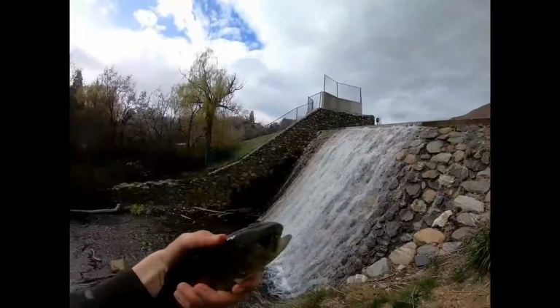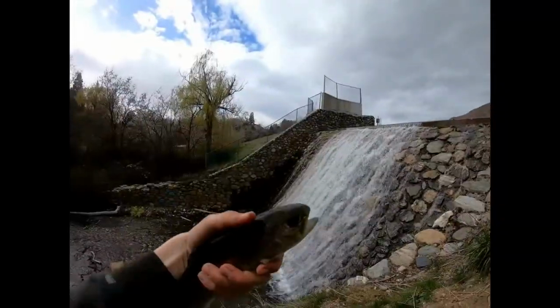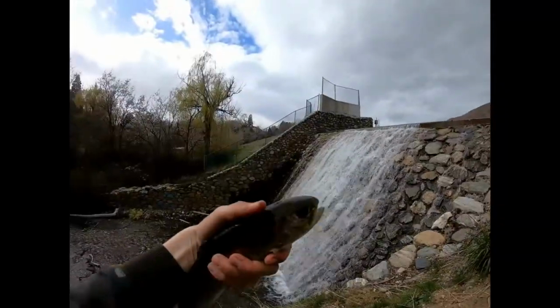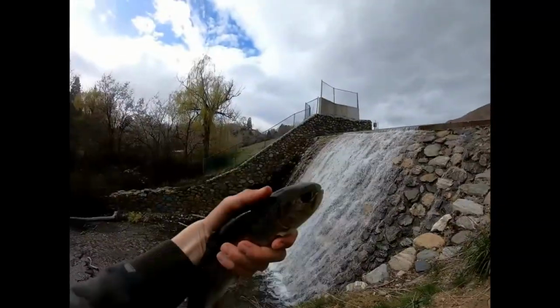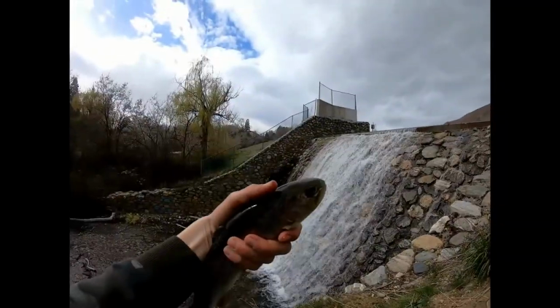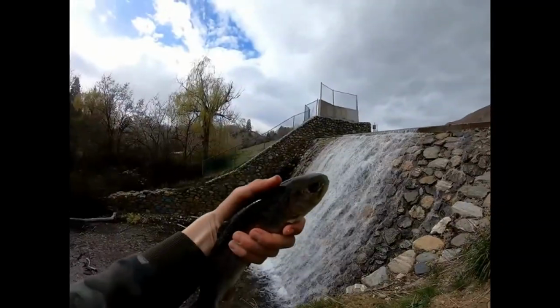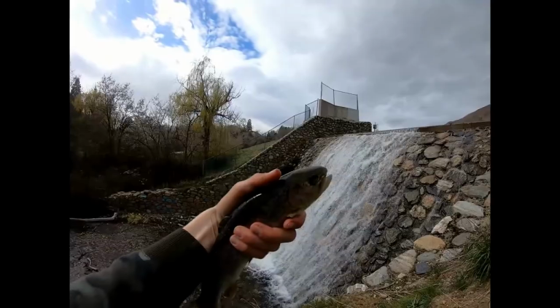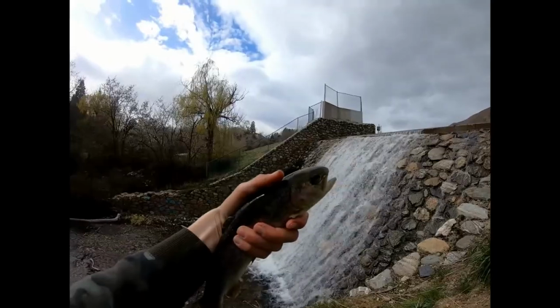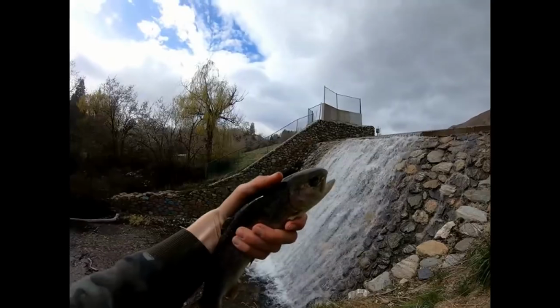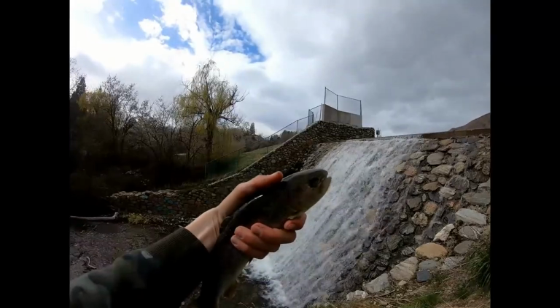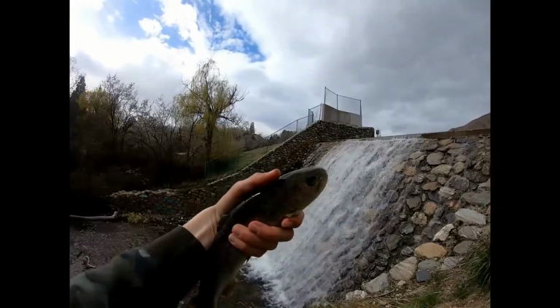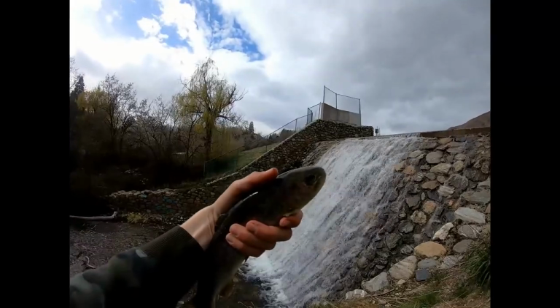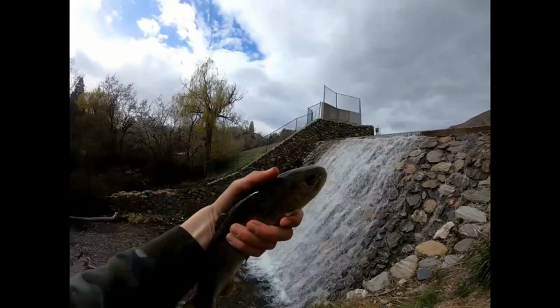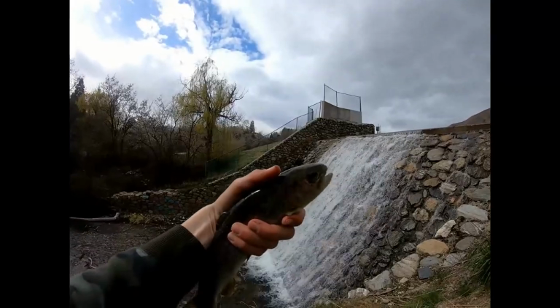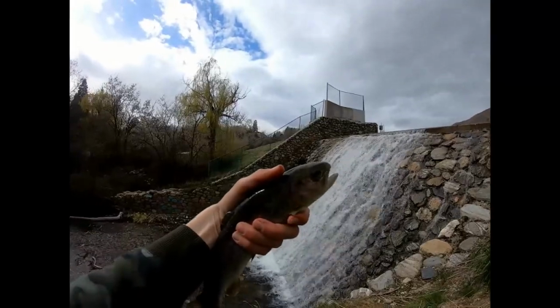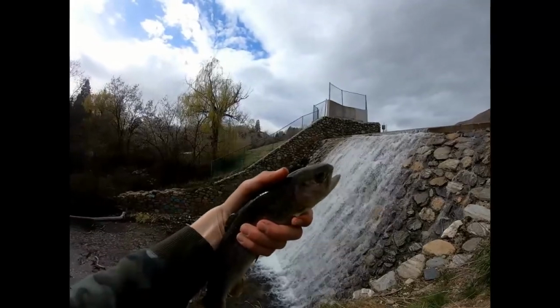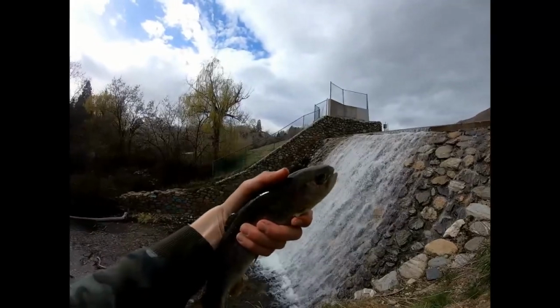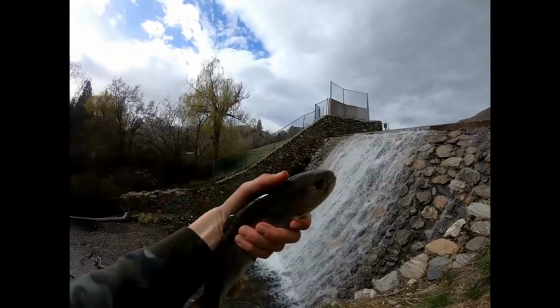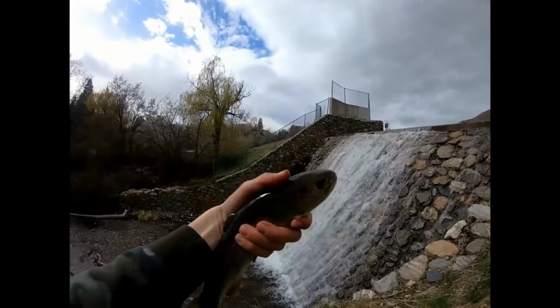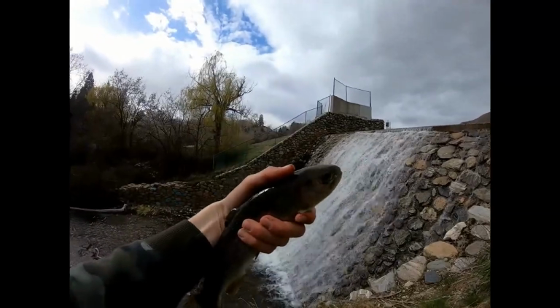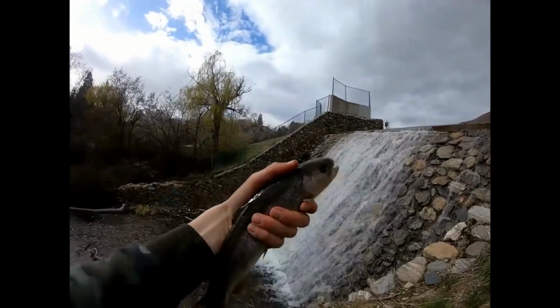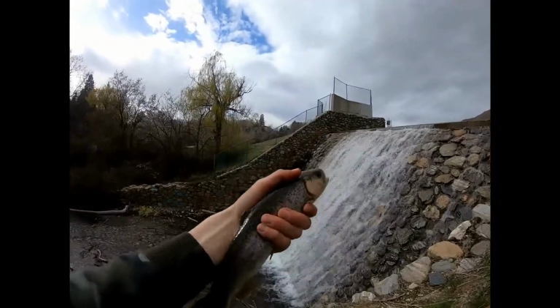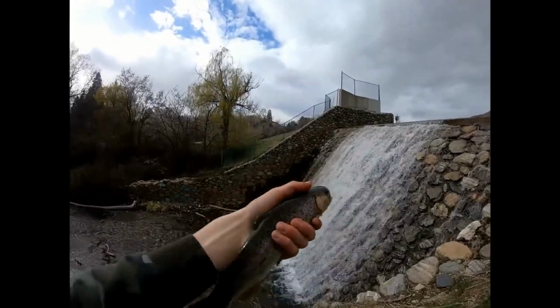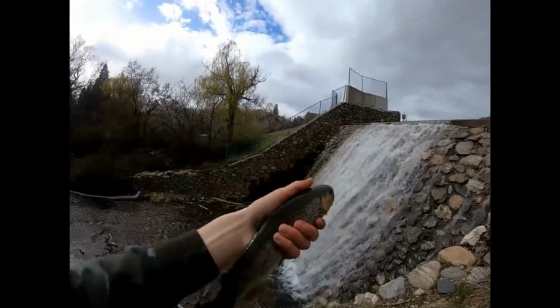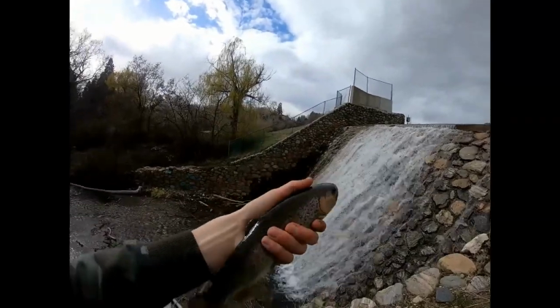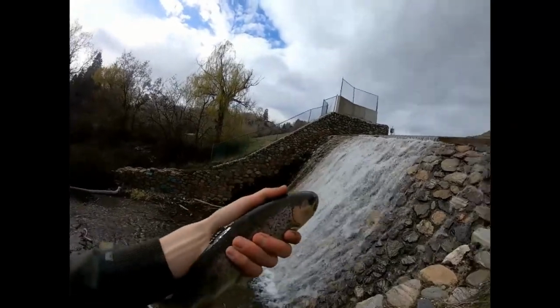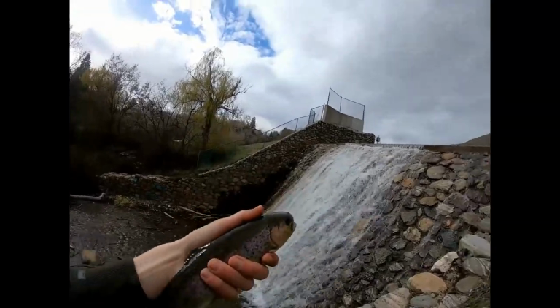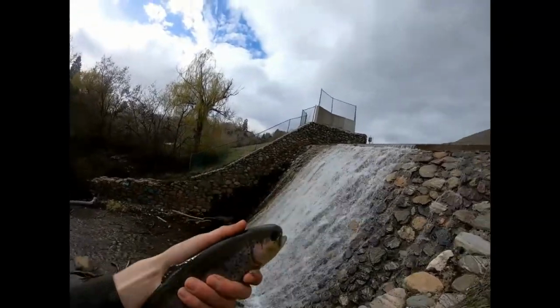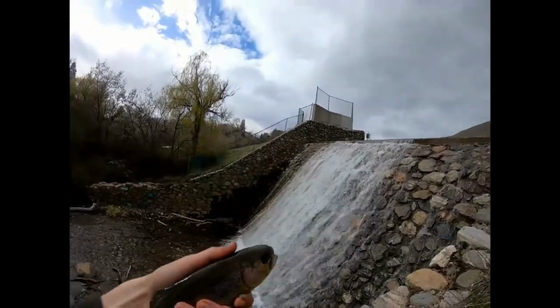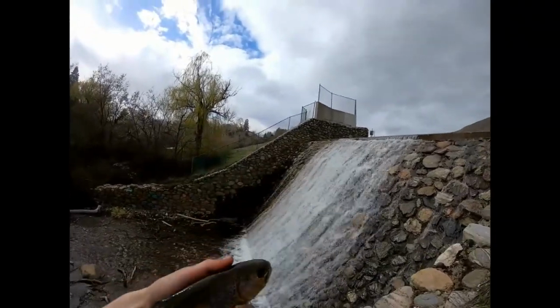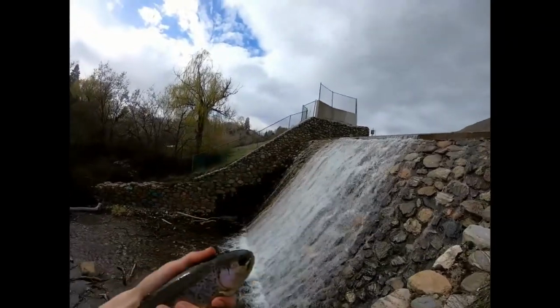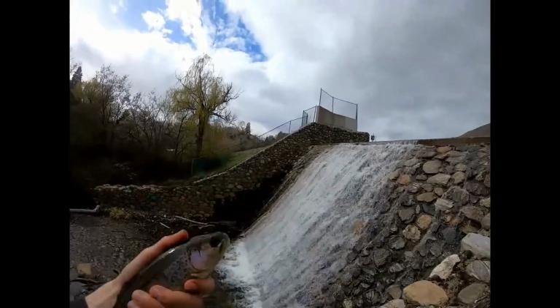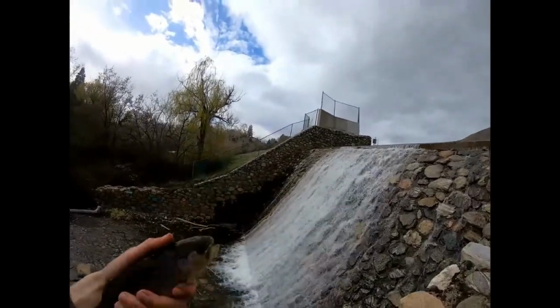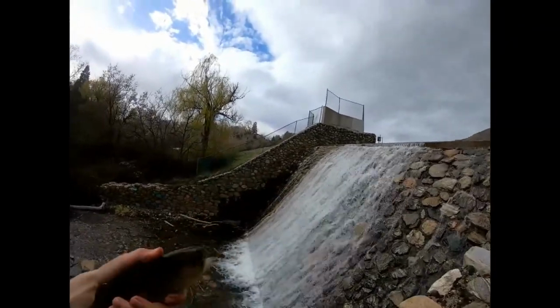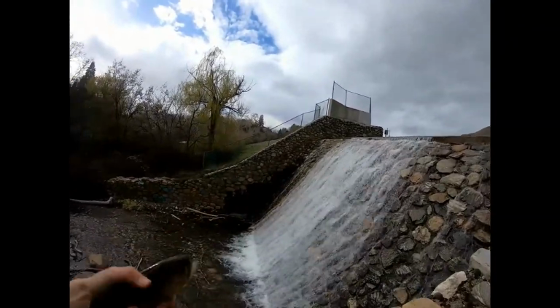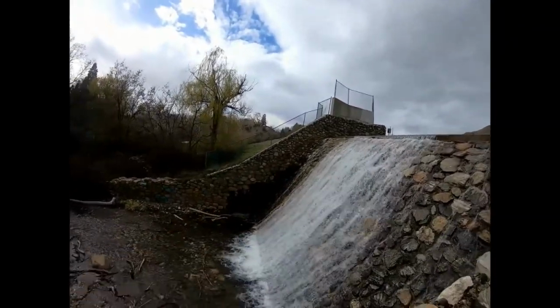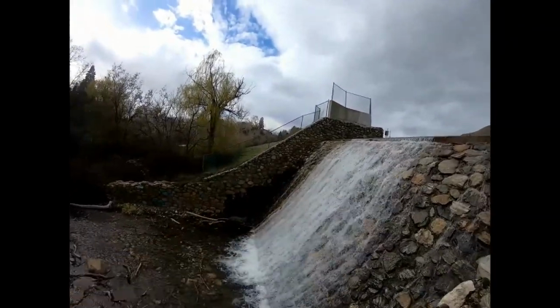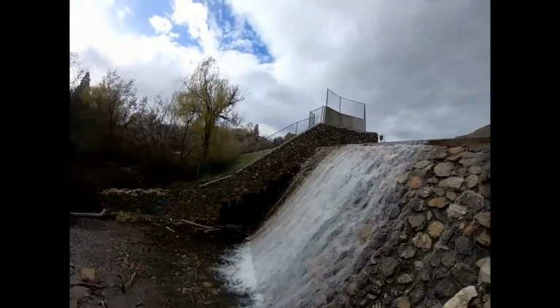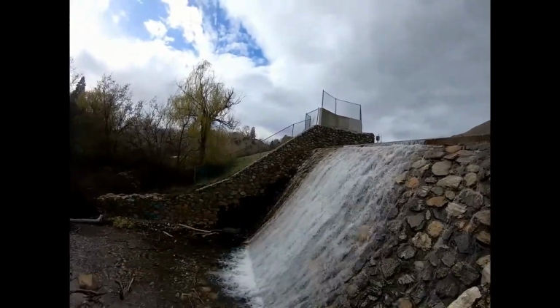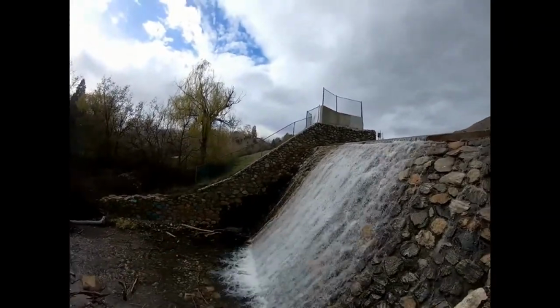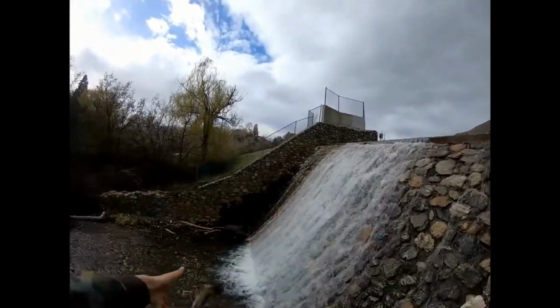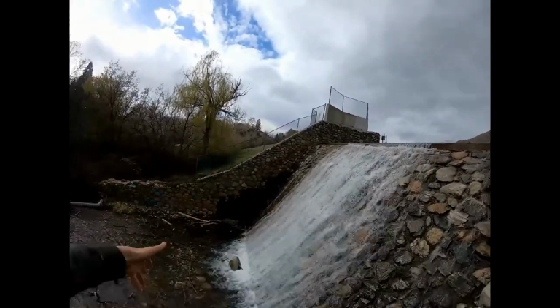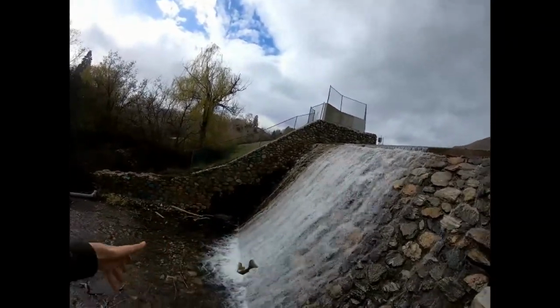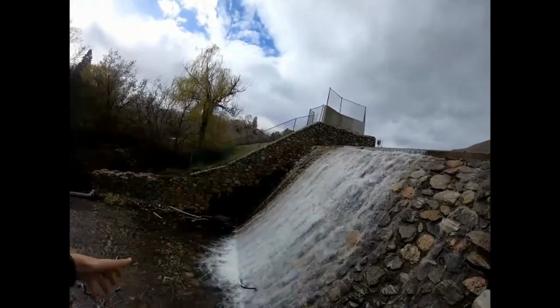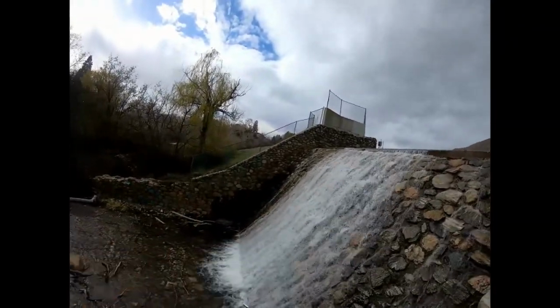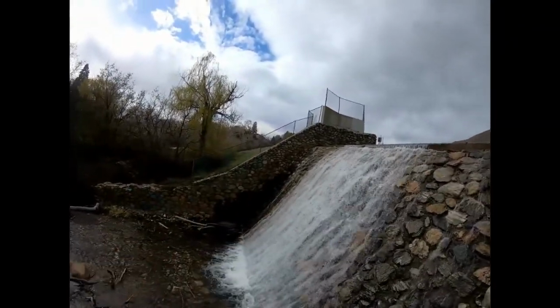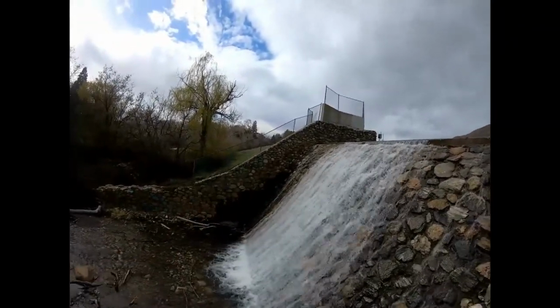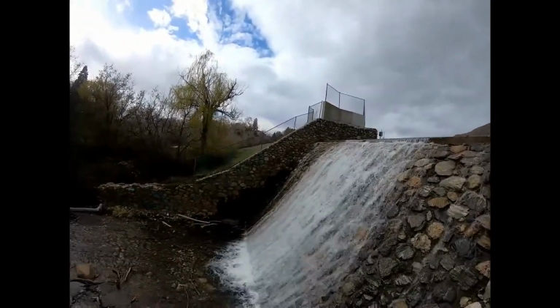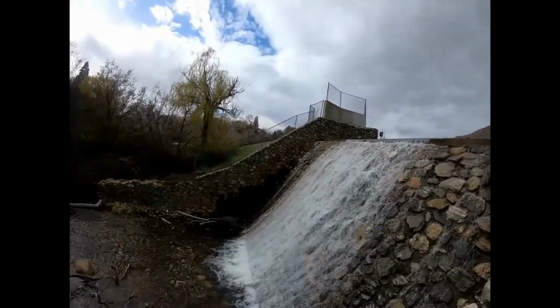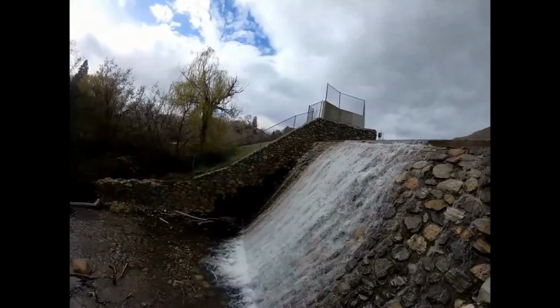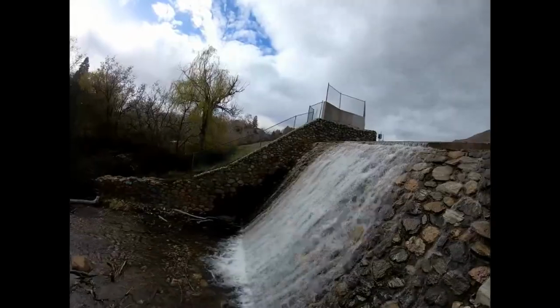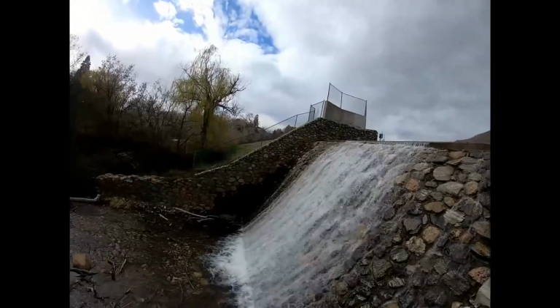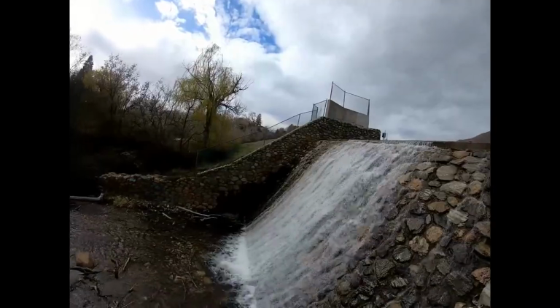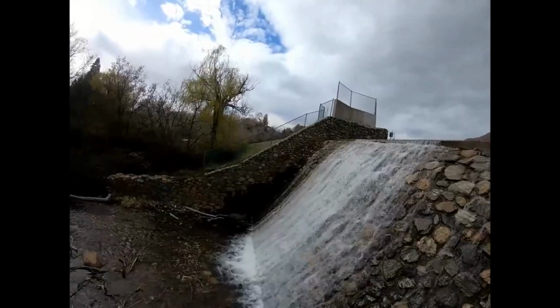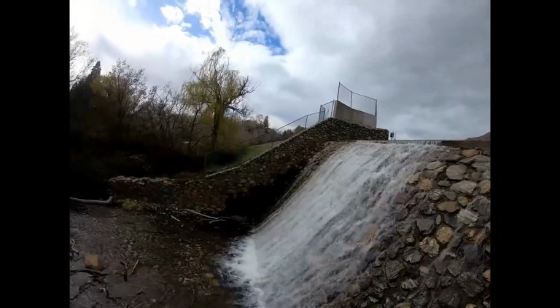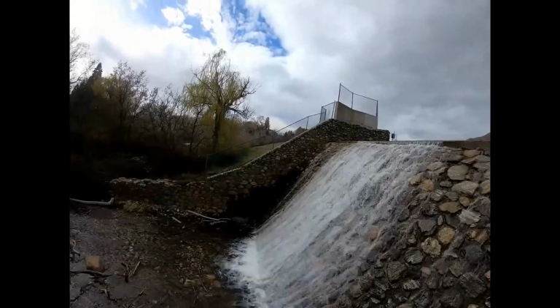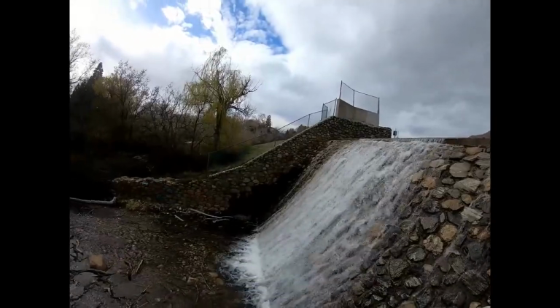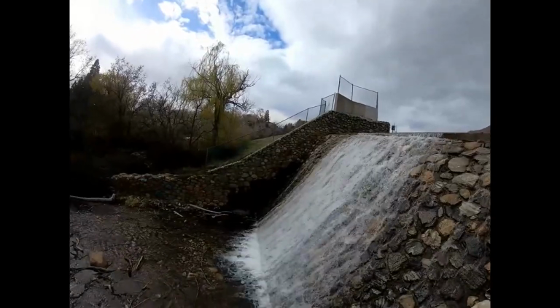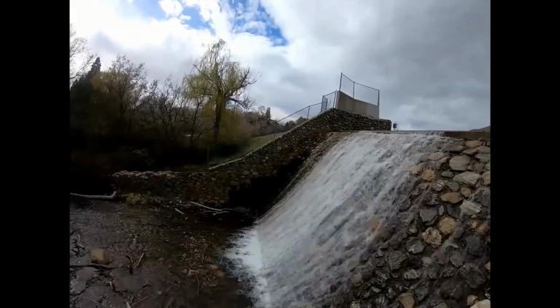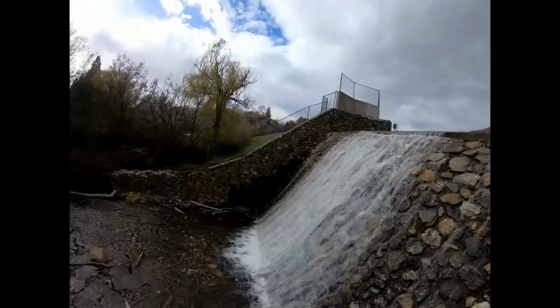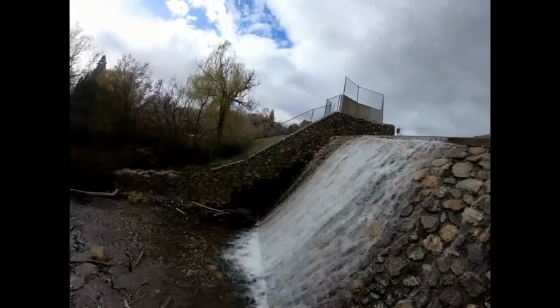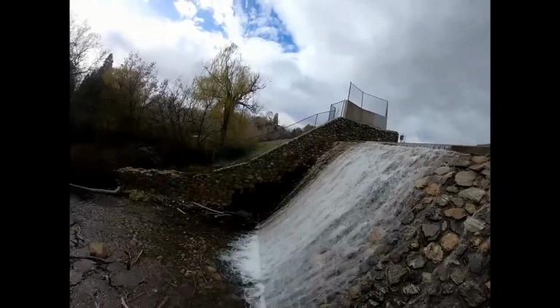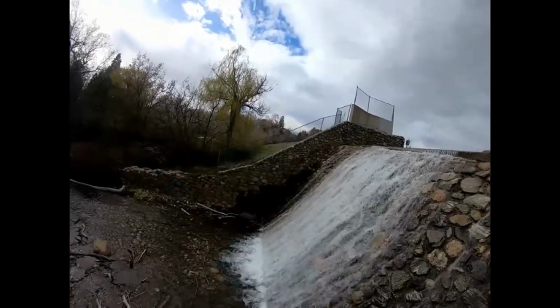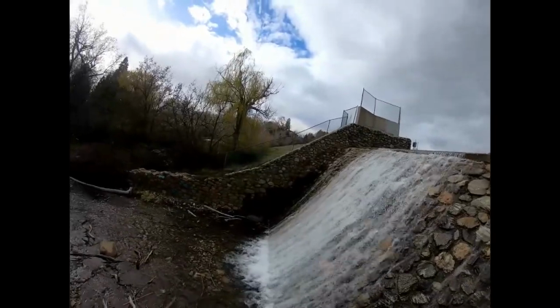Just got a second fish, guys. Nice little rainbow. This is actually a nice one, probably 12 inches or so. Down he goes, back in the water.